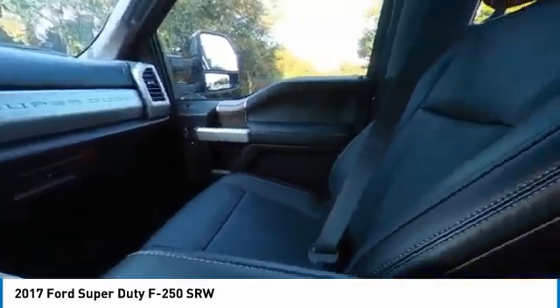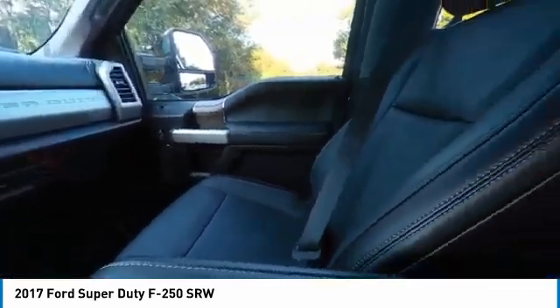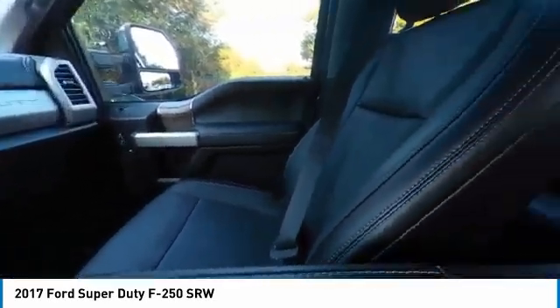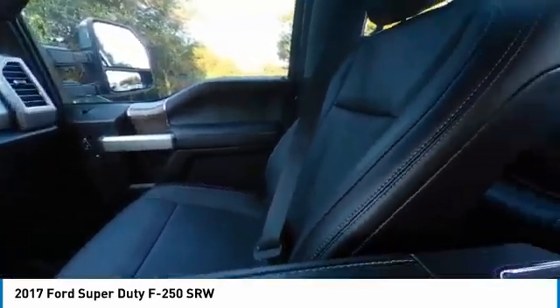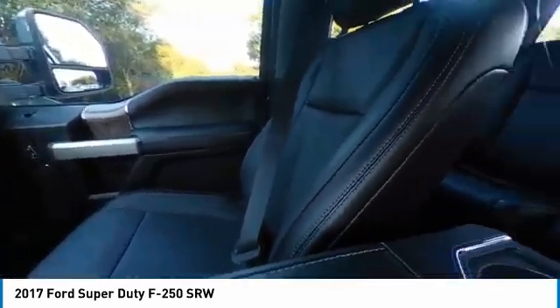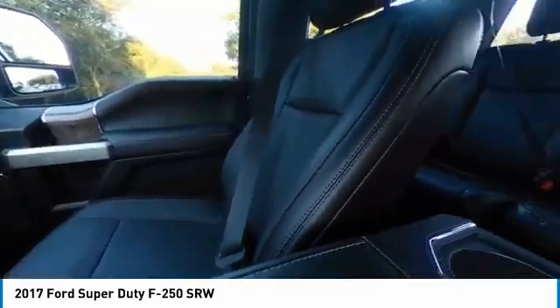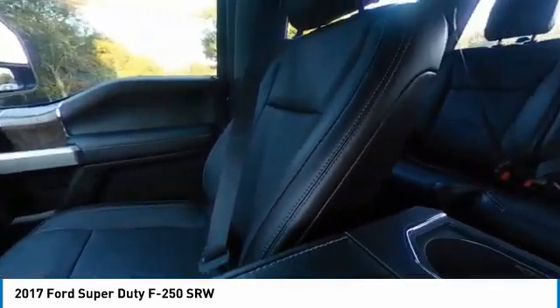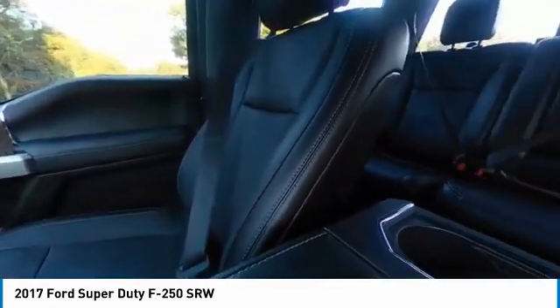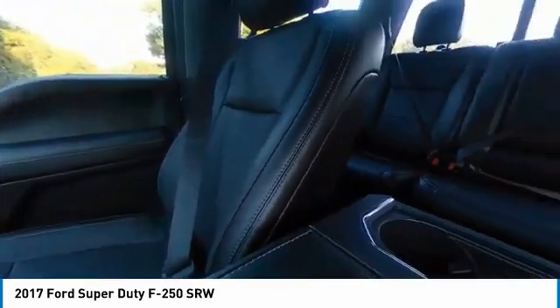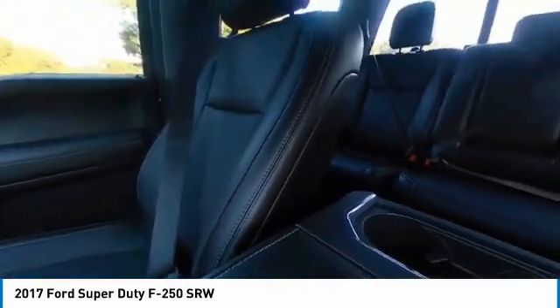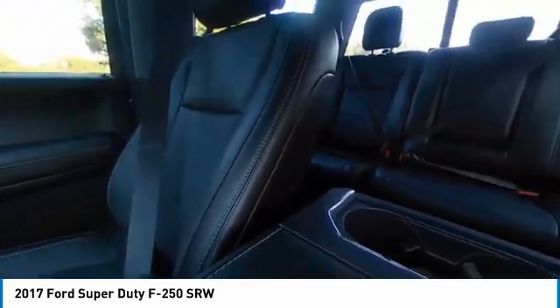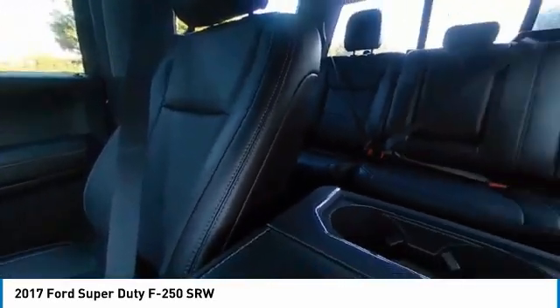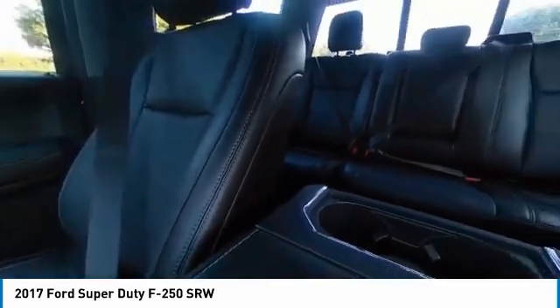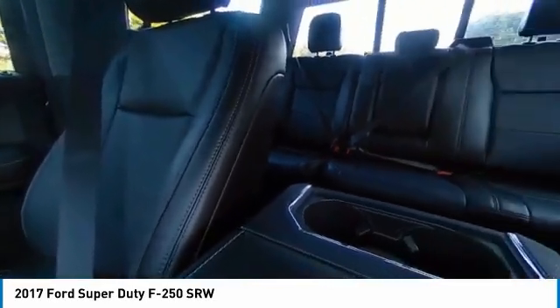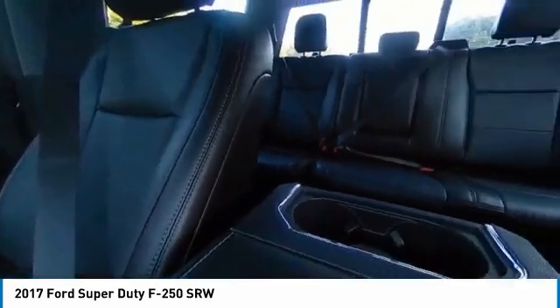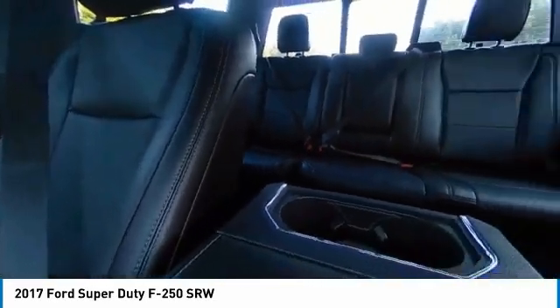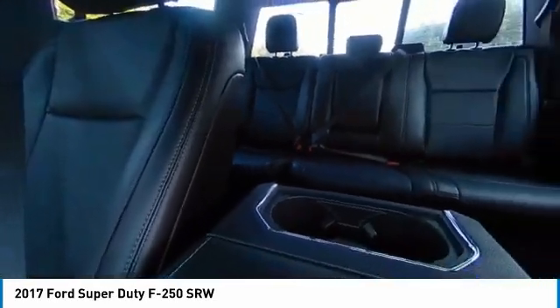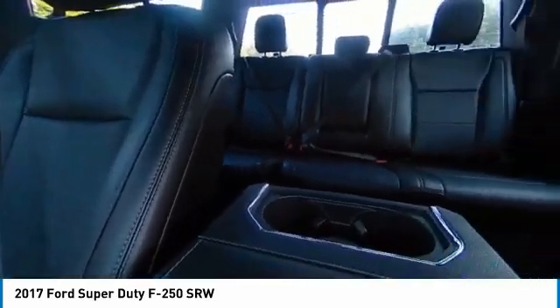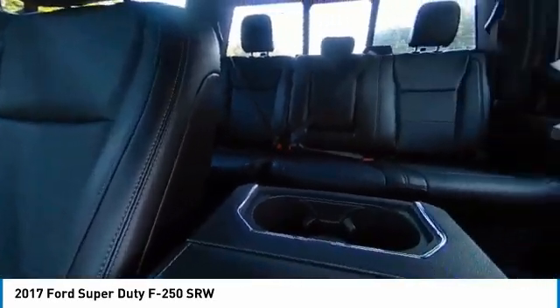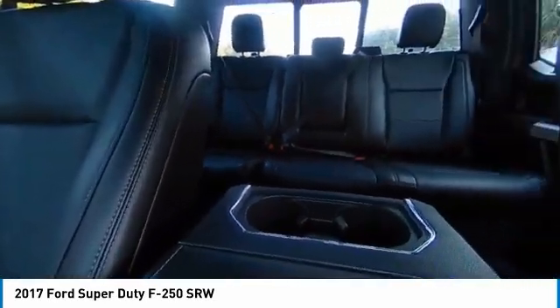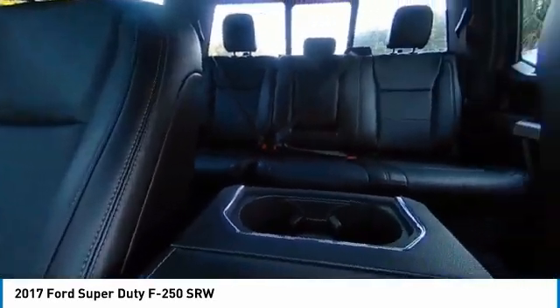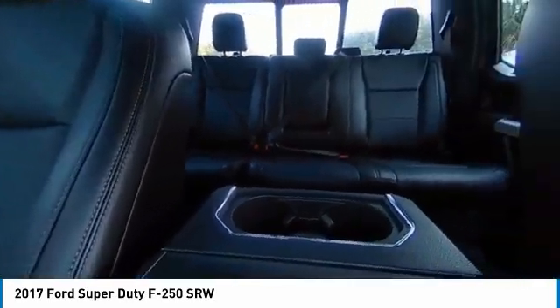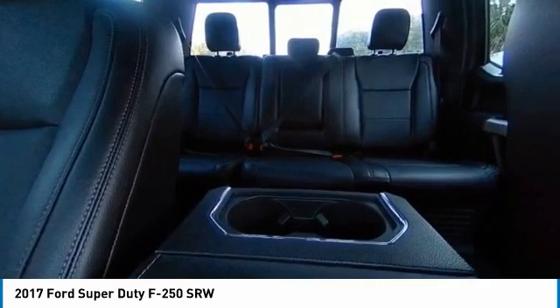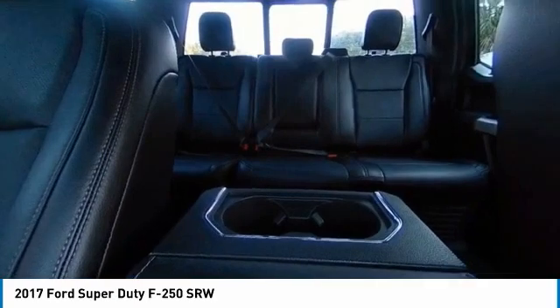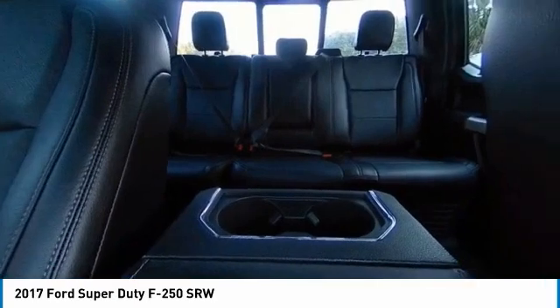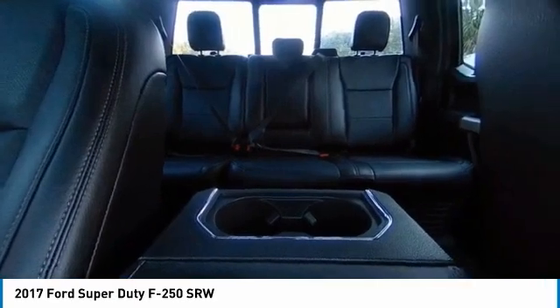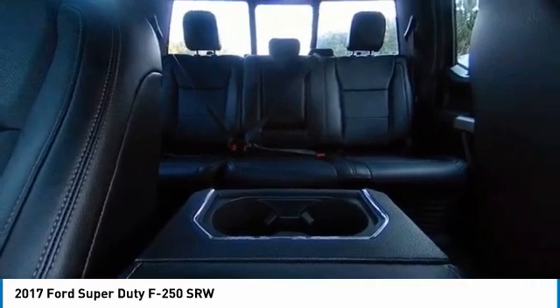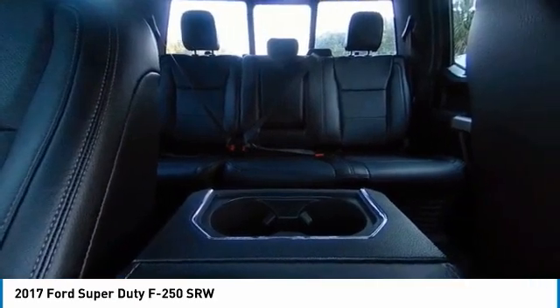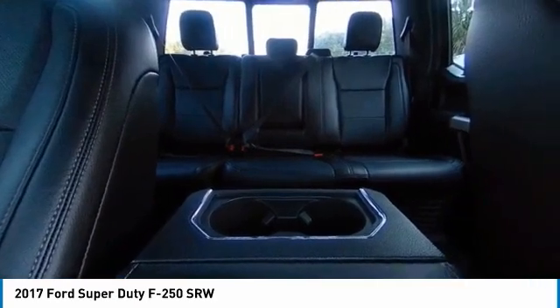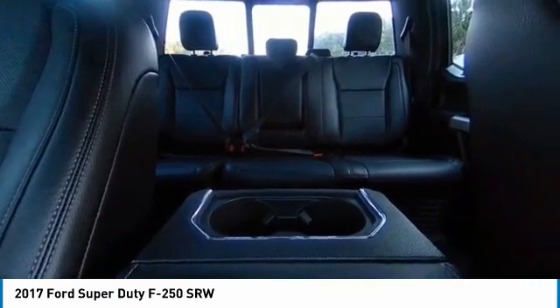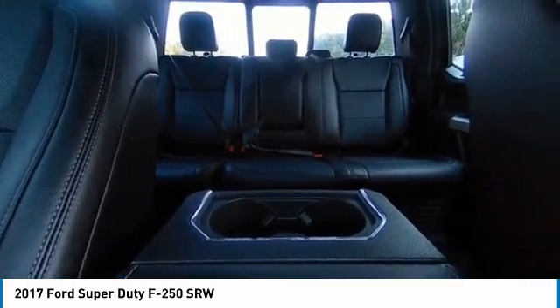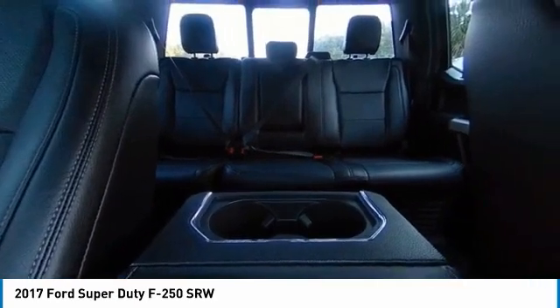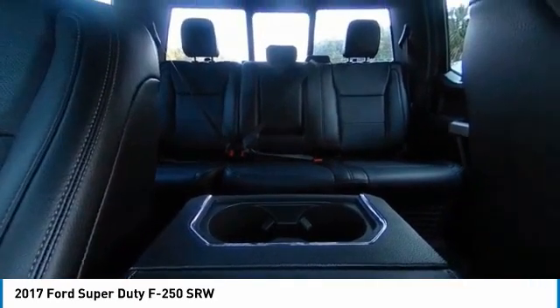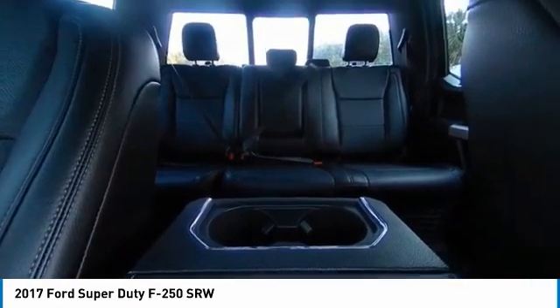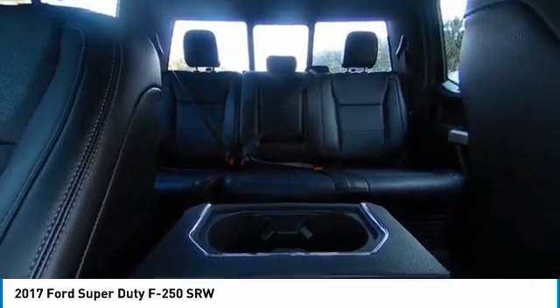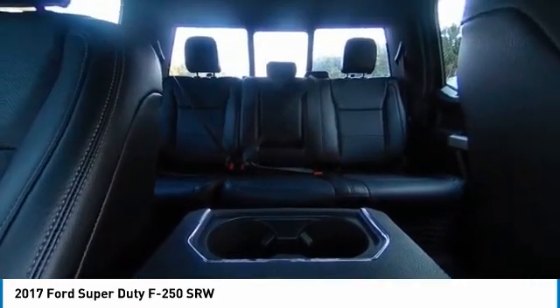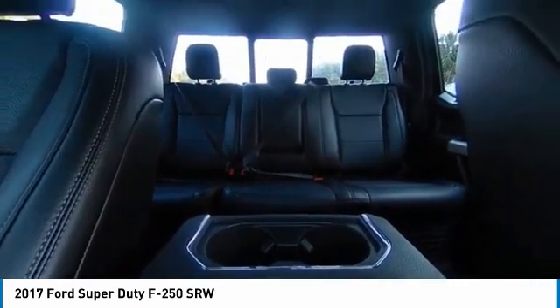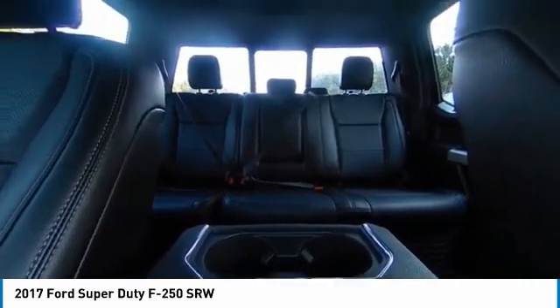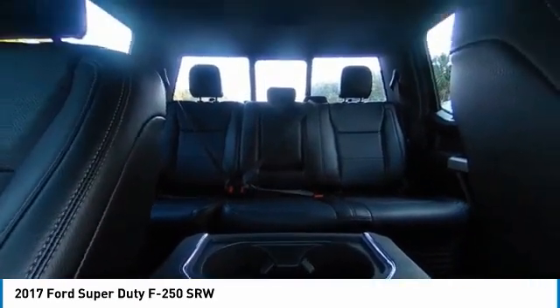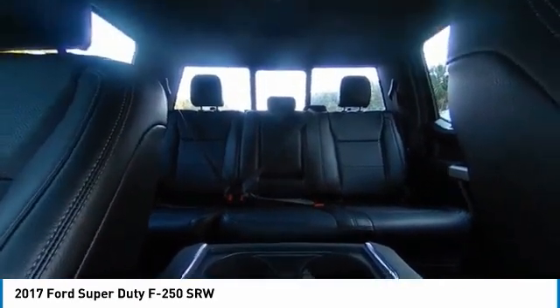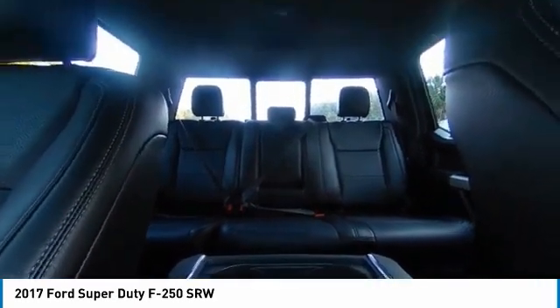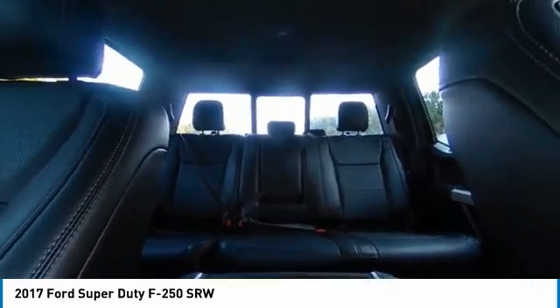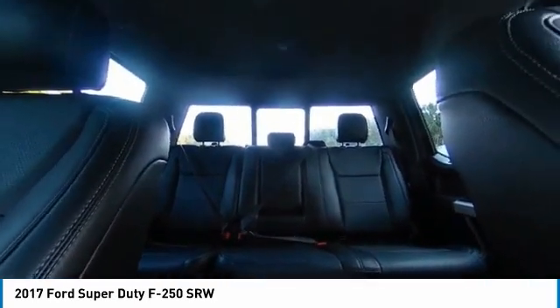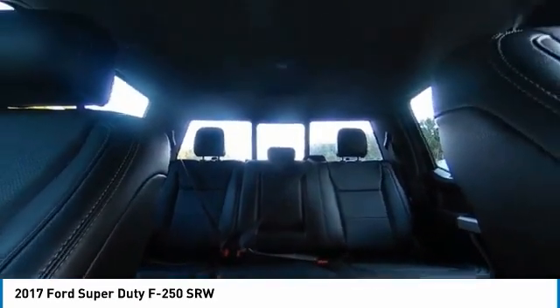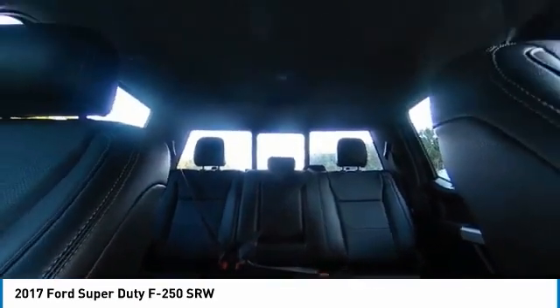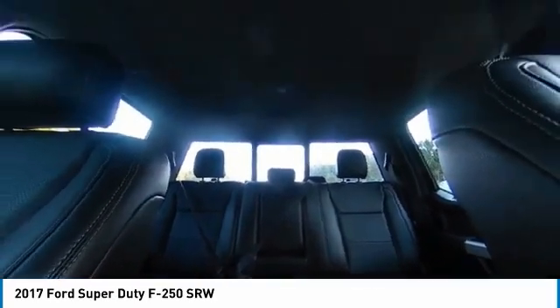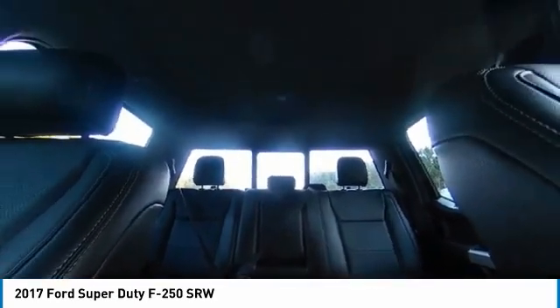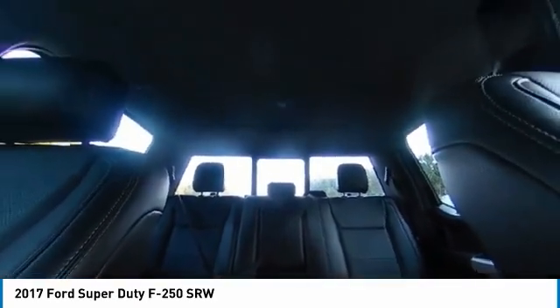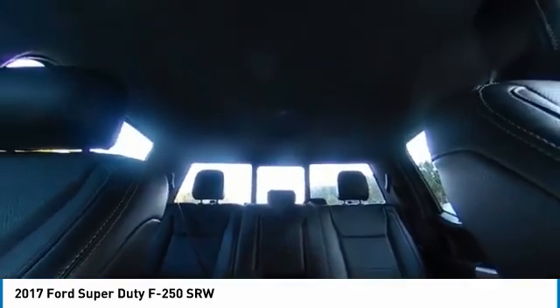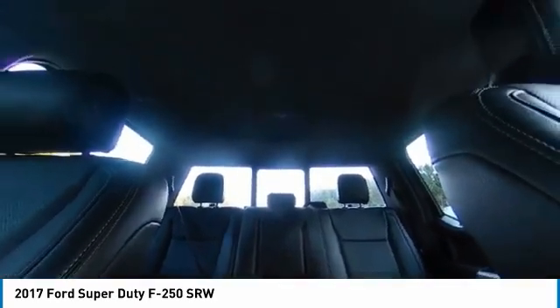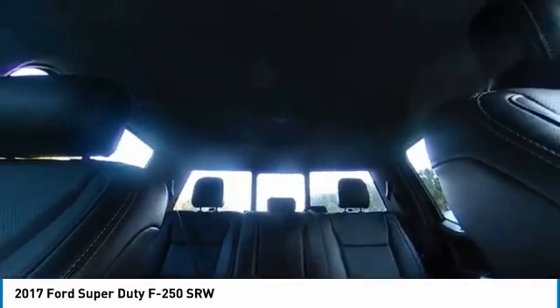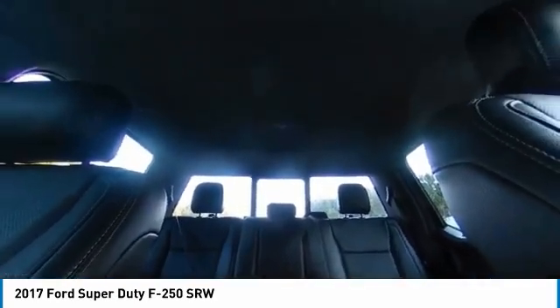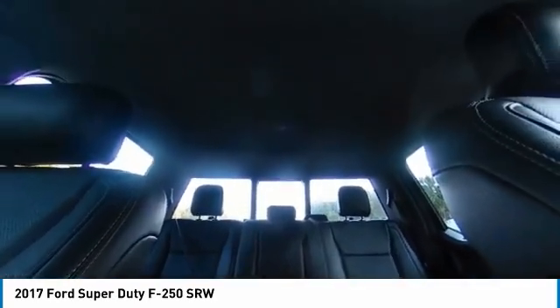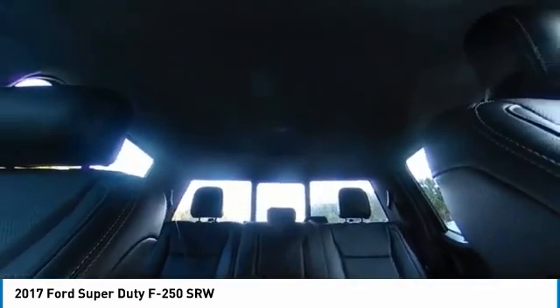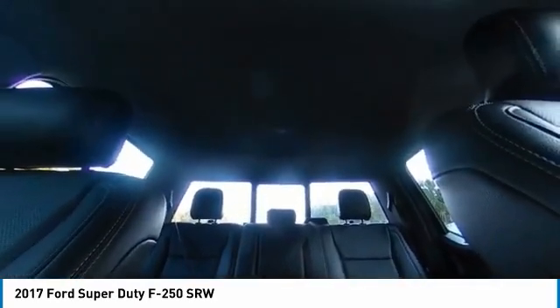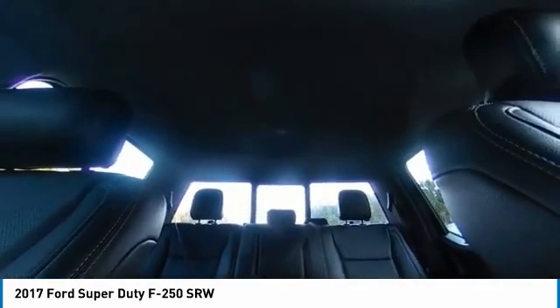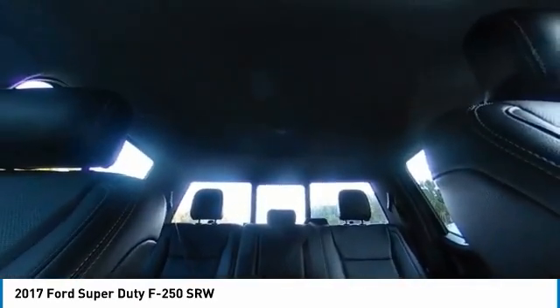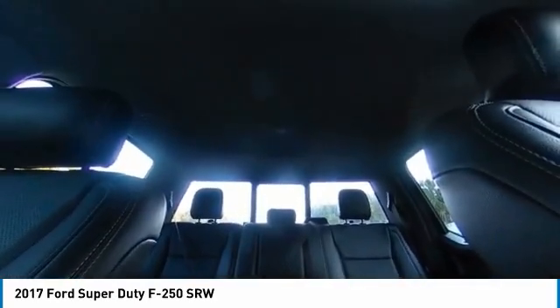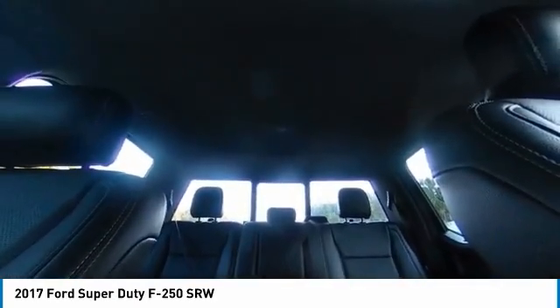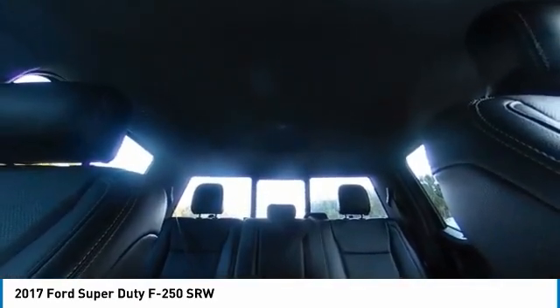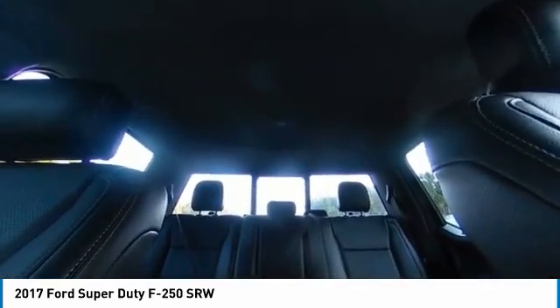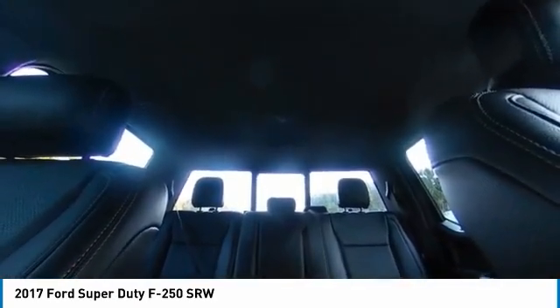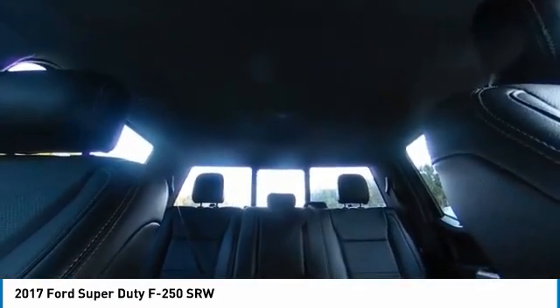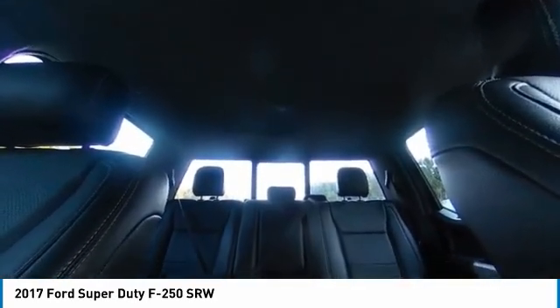Chrome wheels, alloy wheels, aluminum wheels, brake assist, traction control, remote keyless entry.